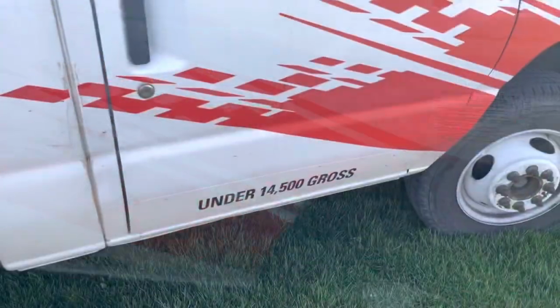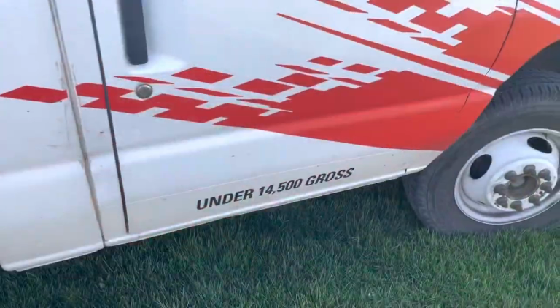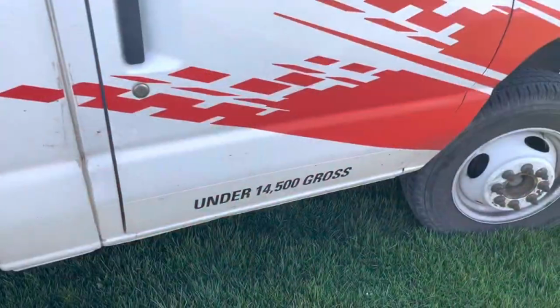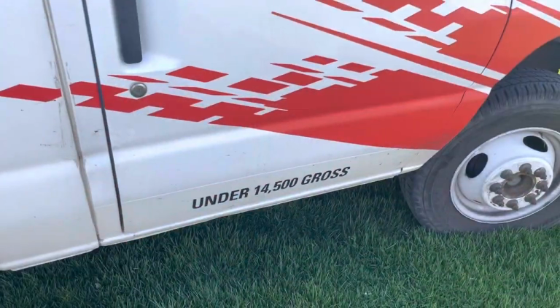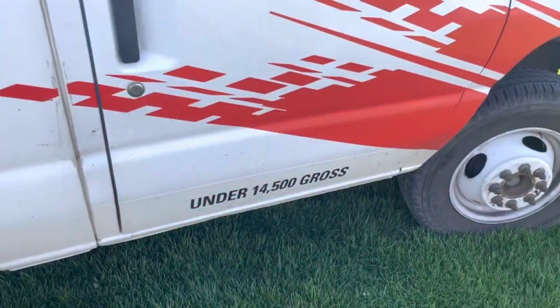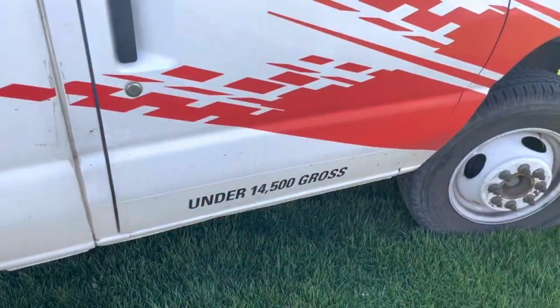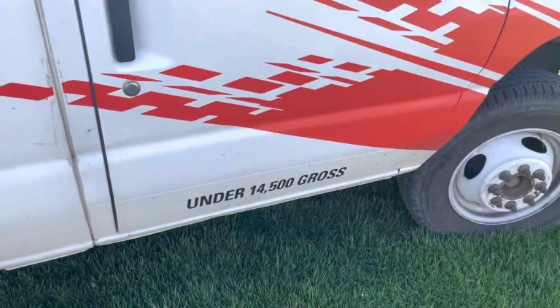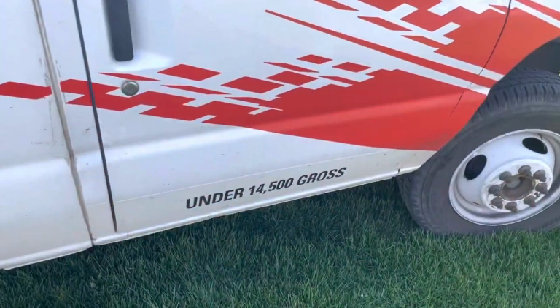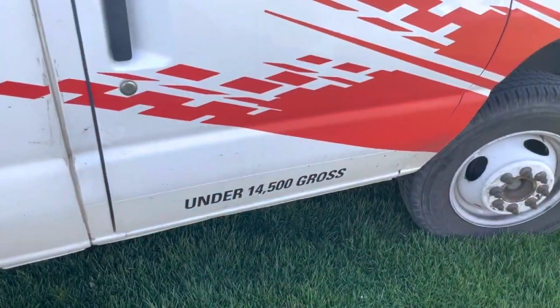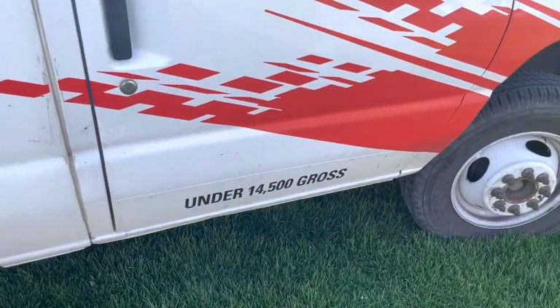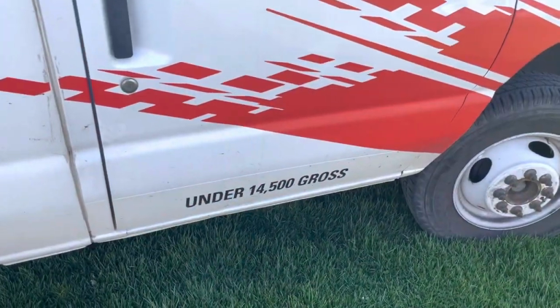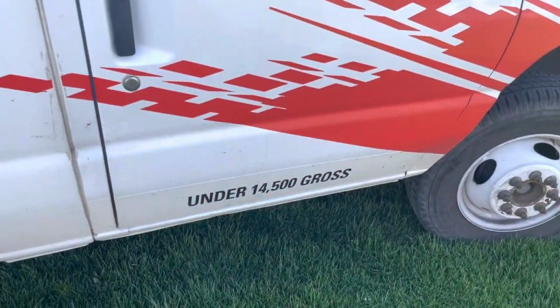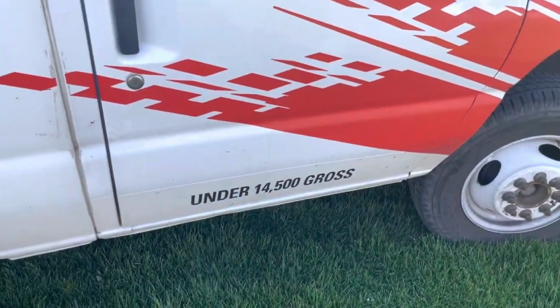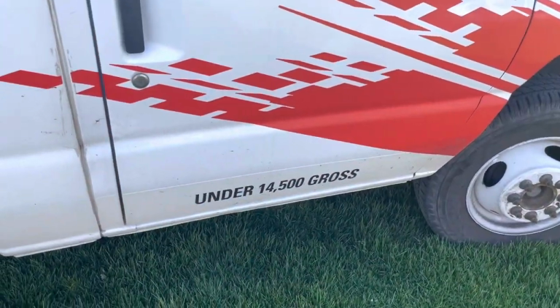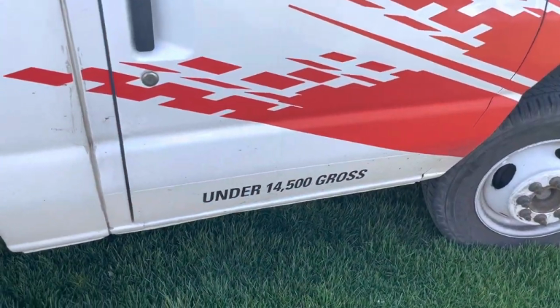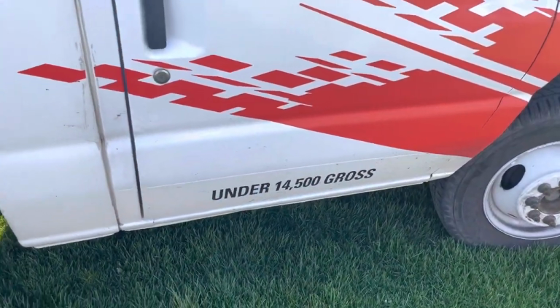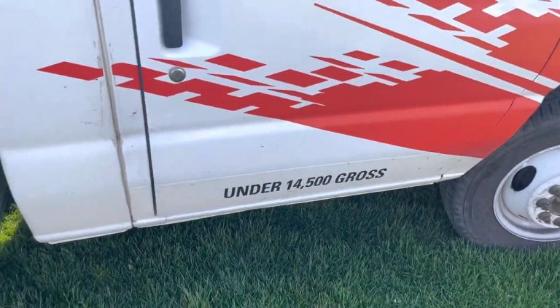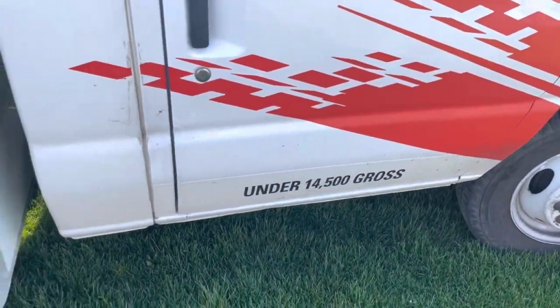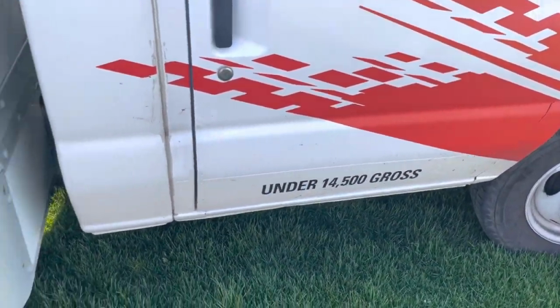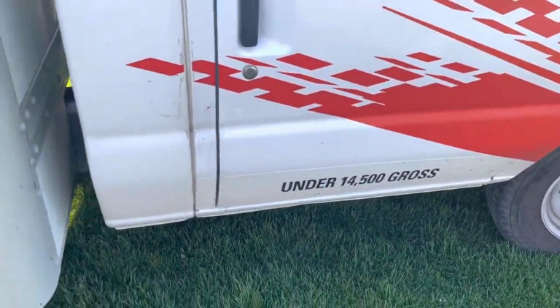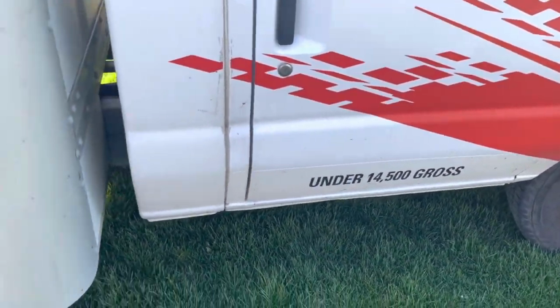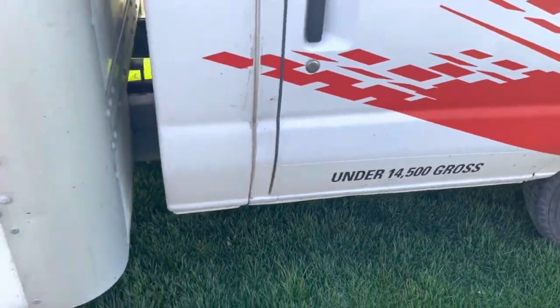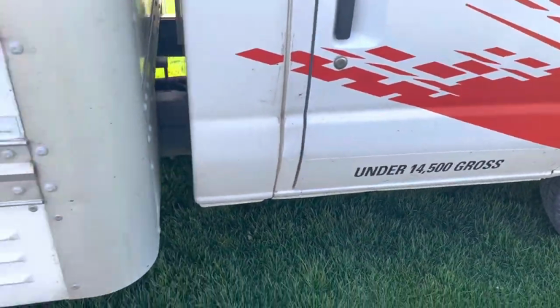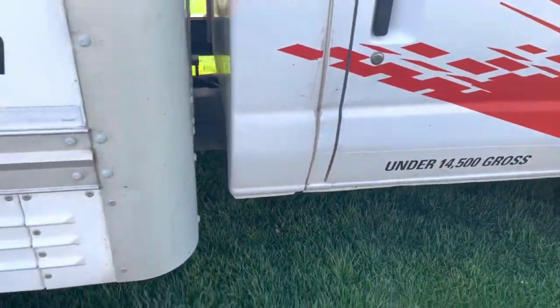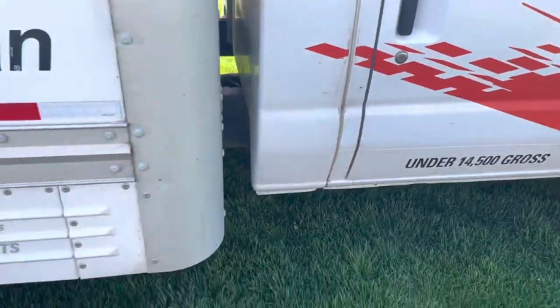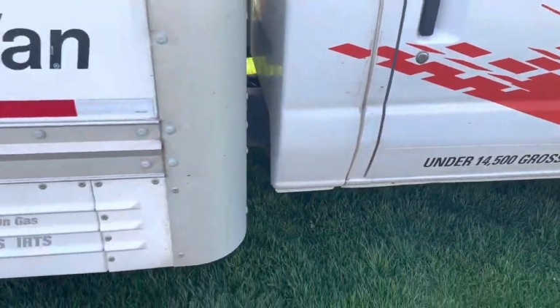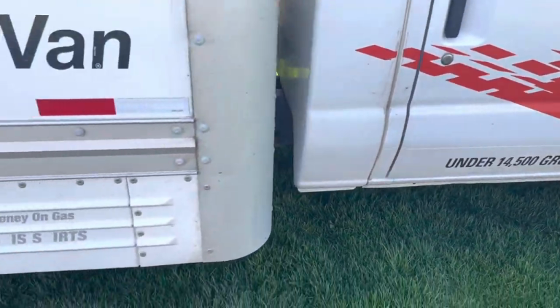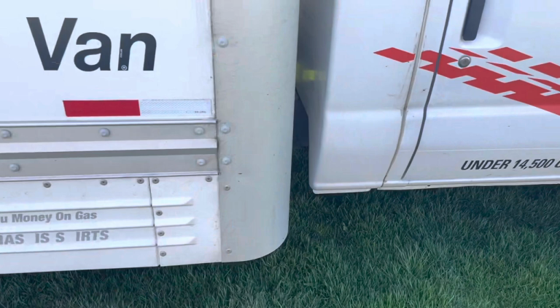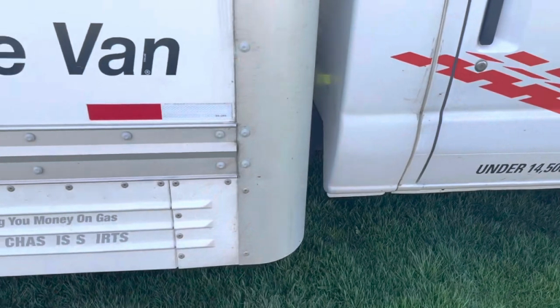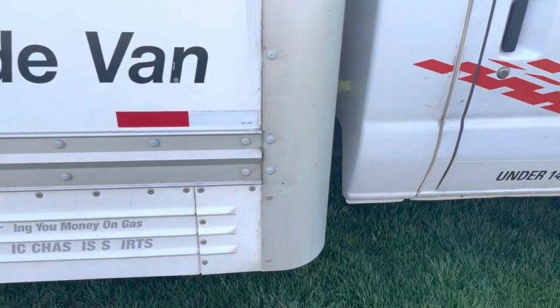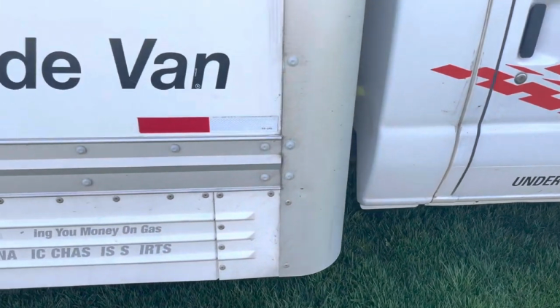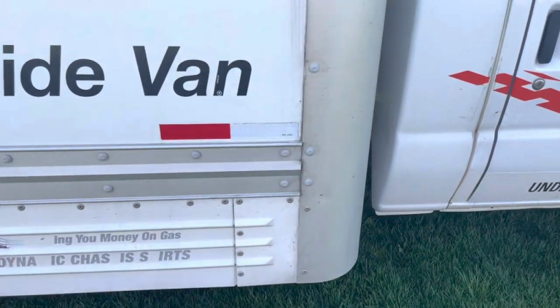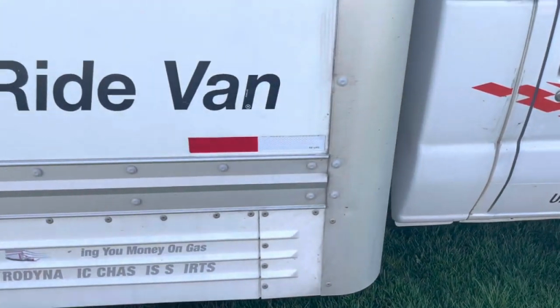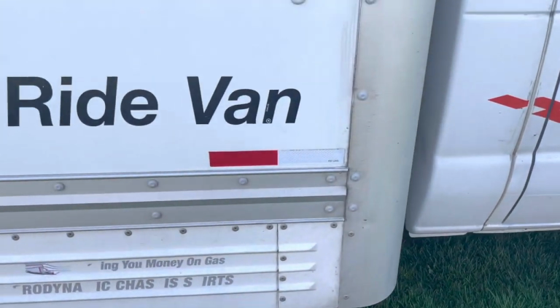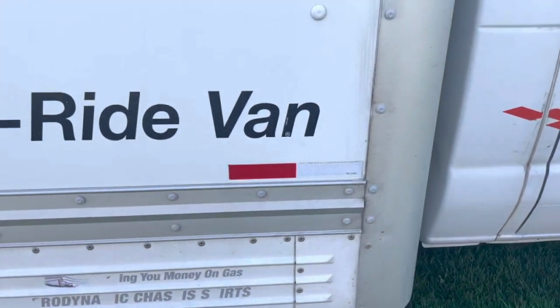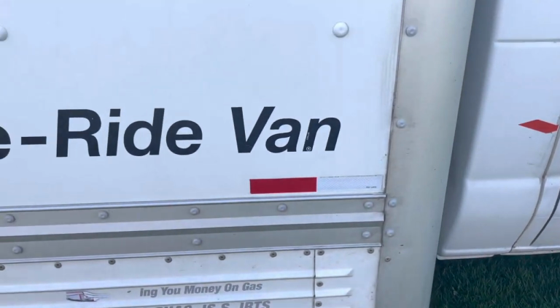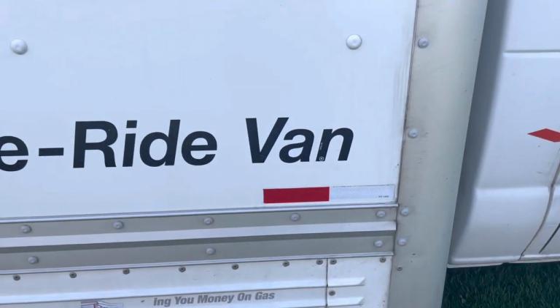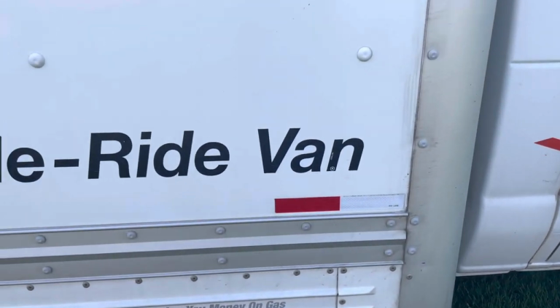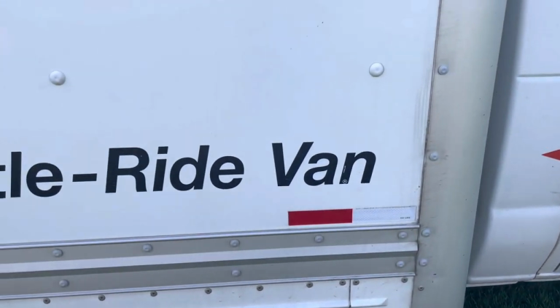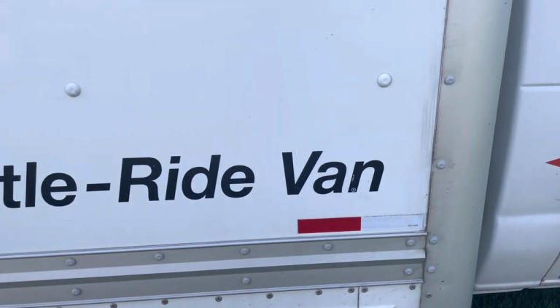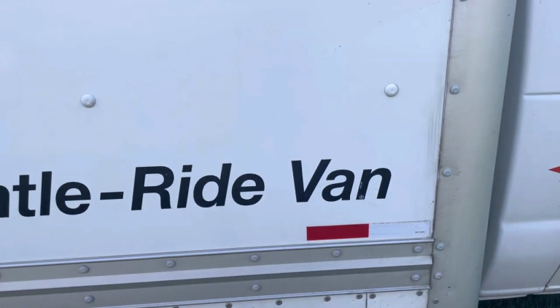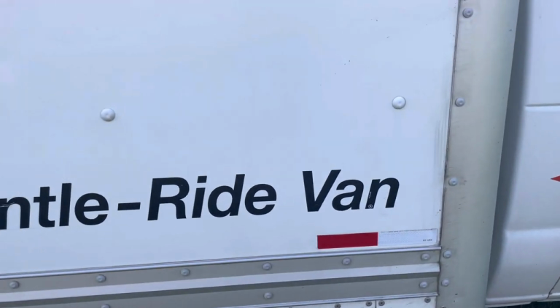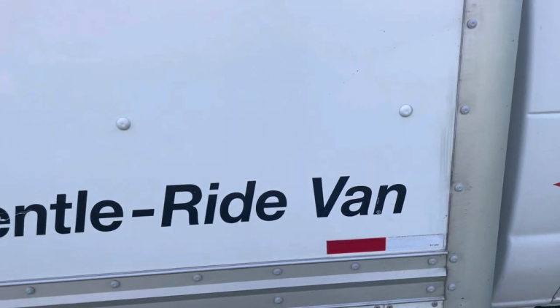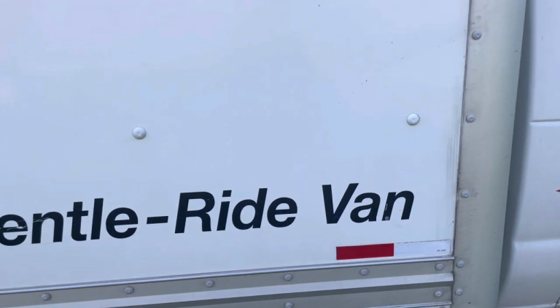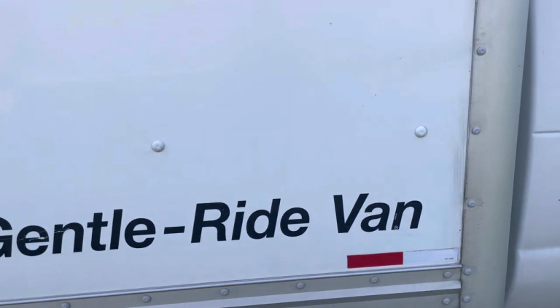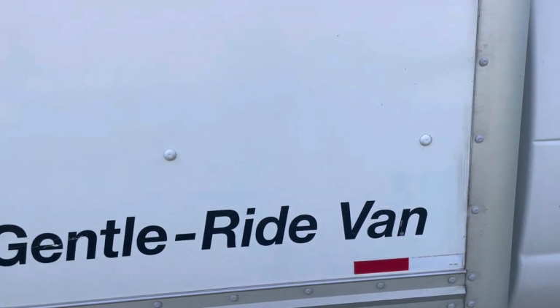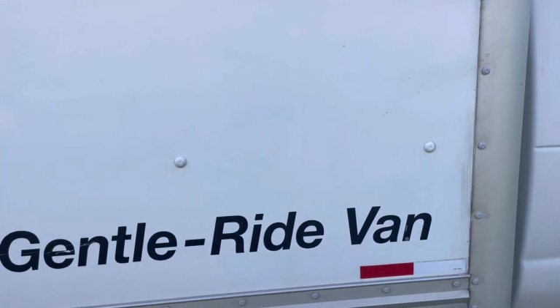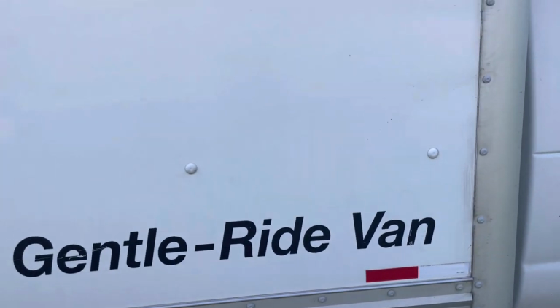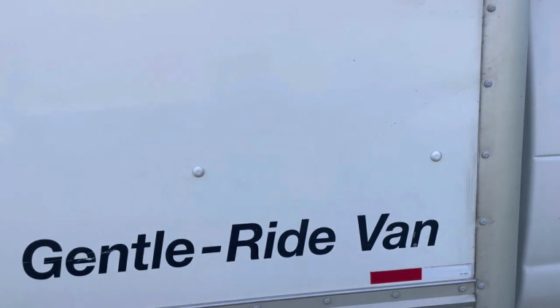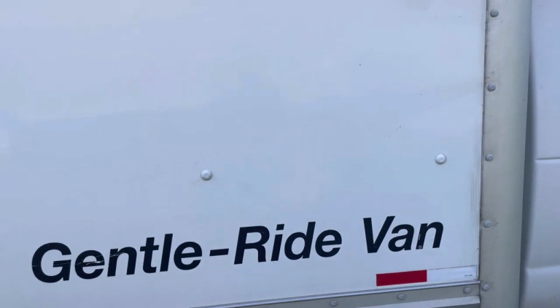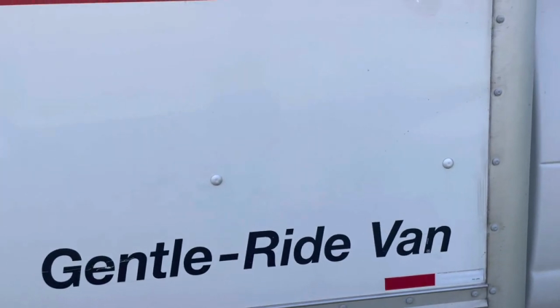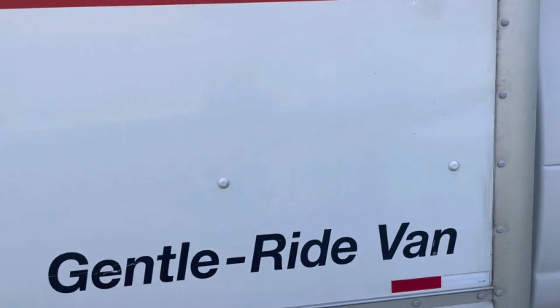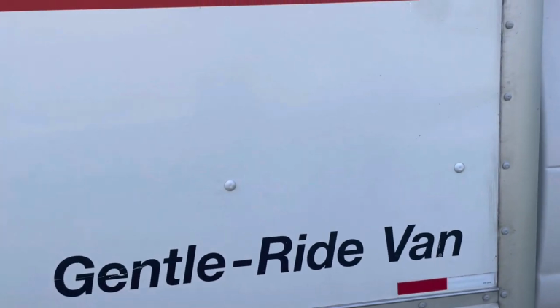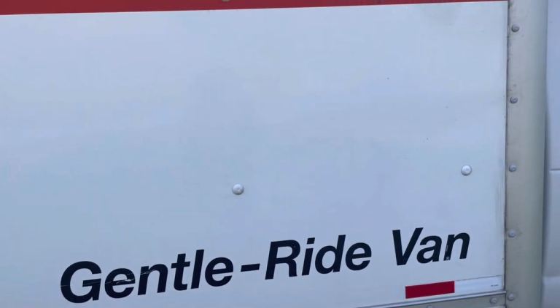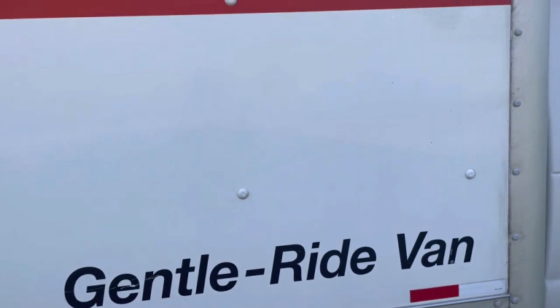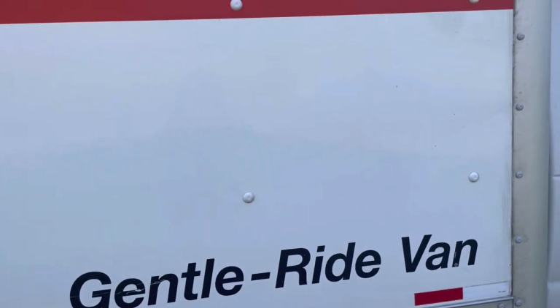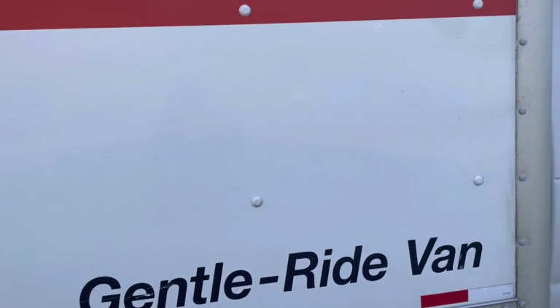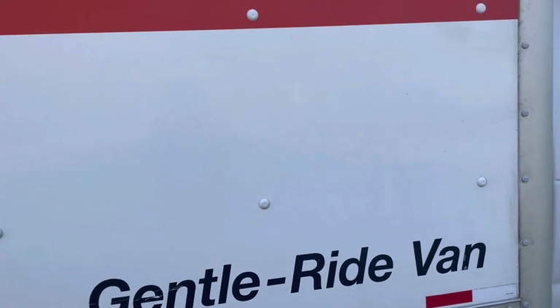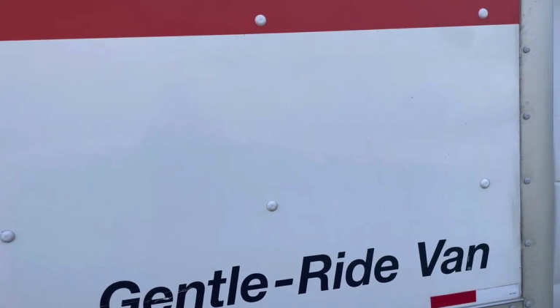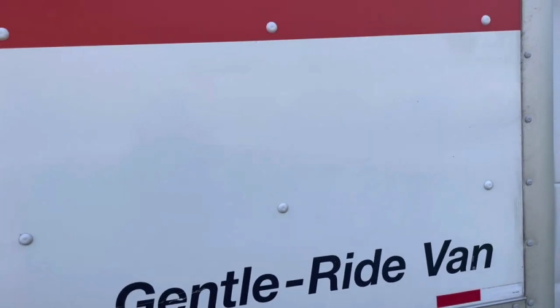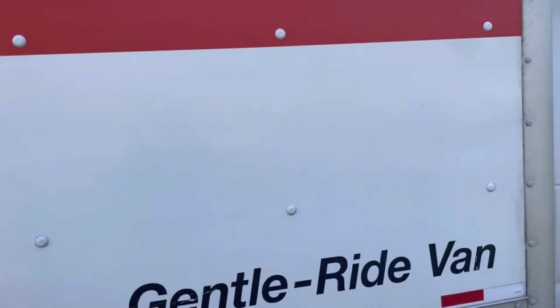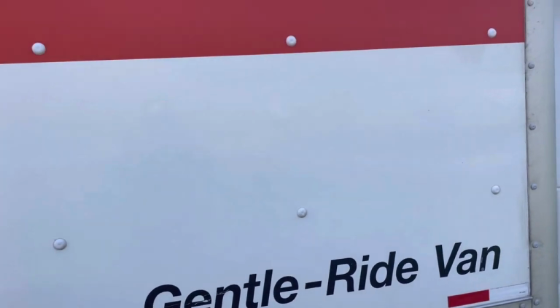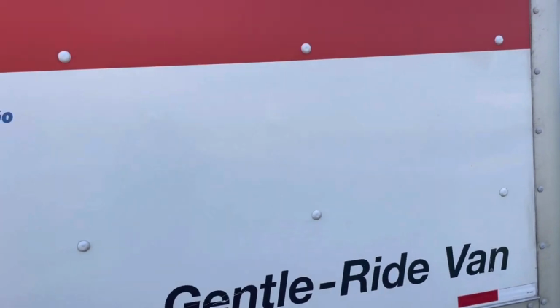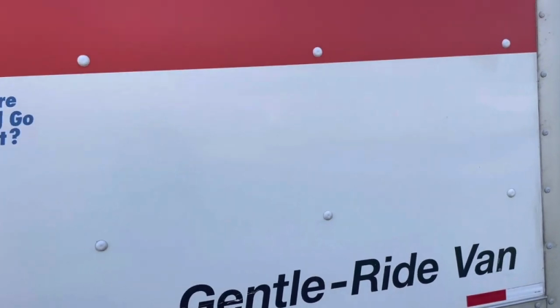Under 14,000 miles on the road. And this just takes regular gas, not diesel.